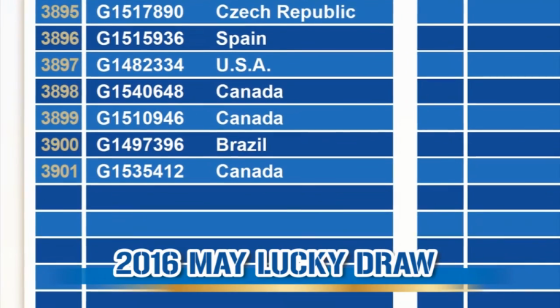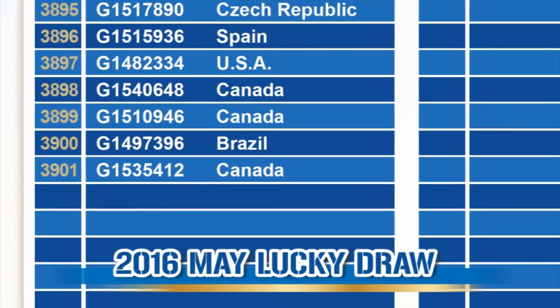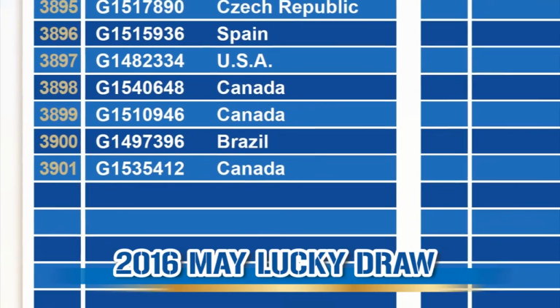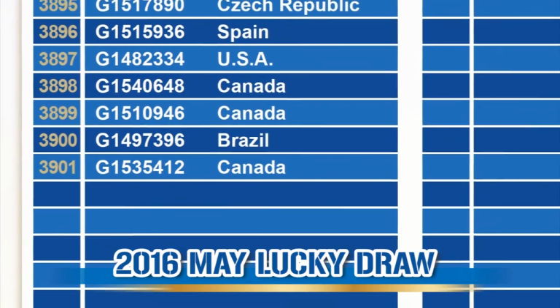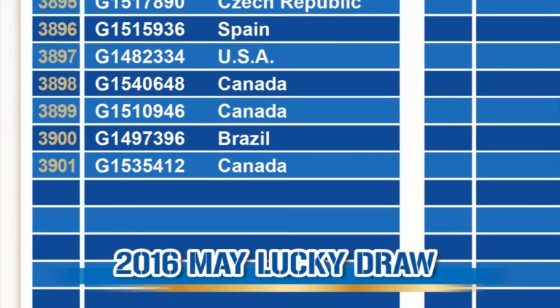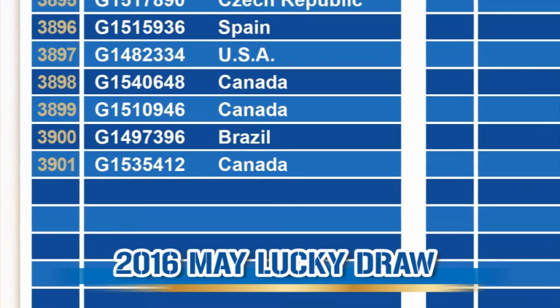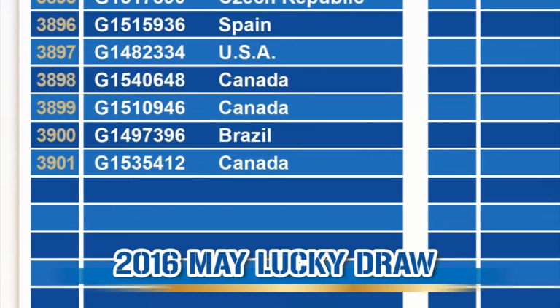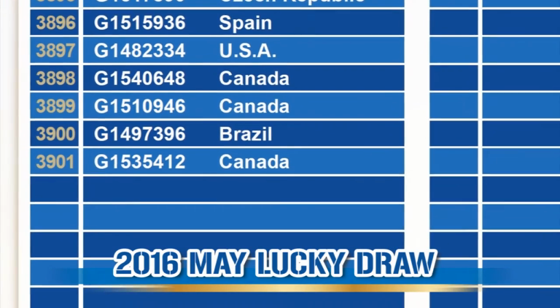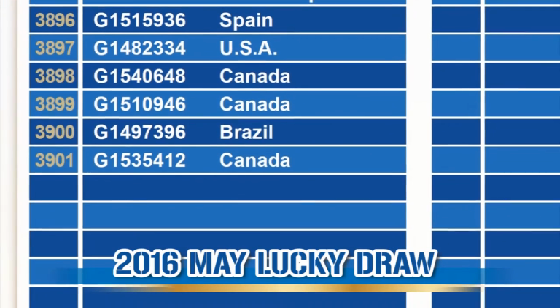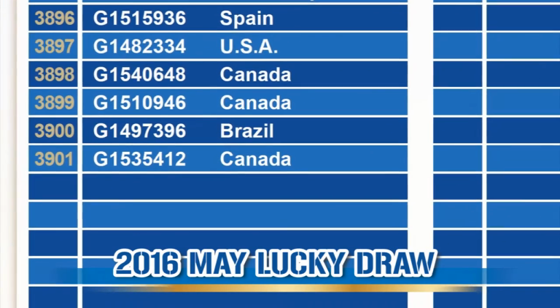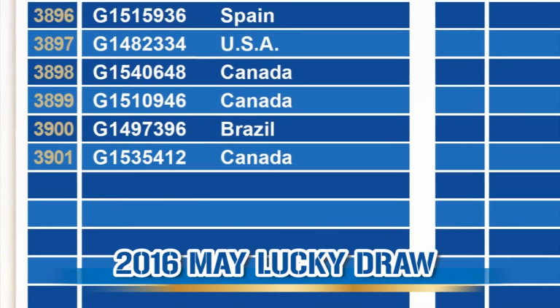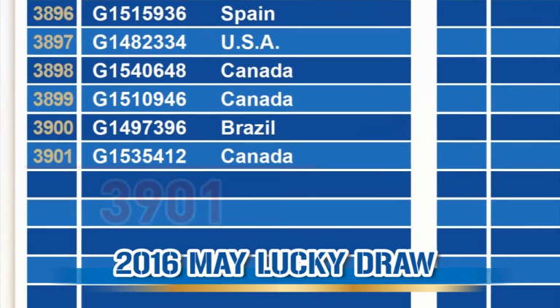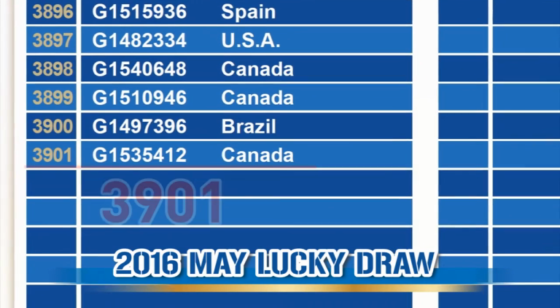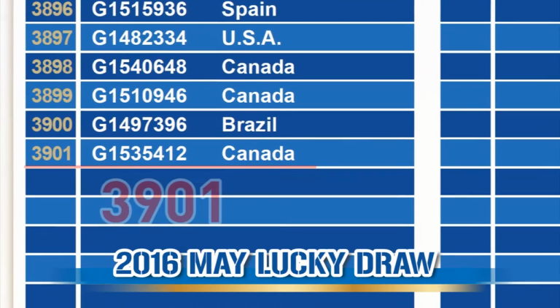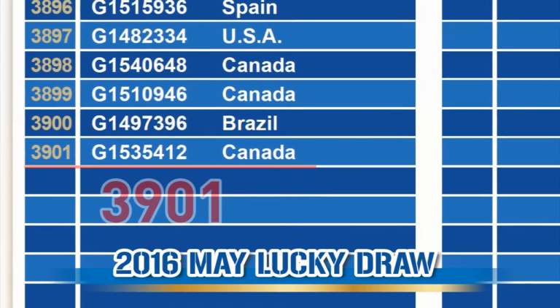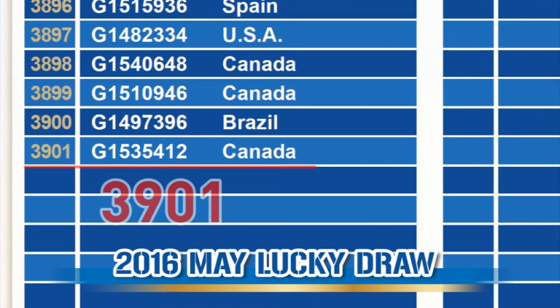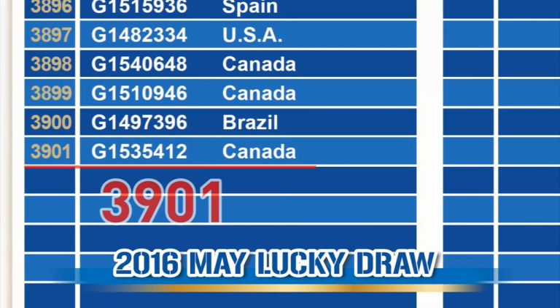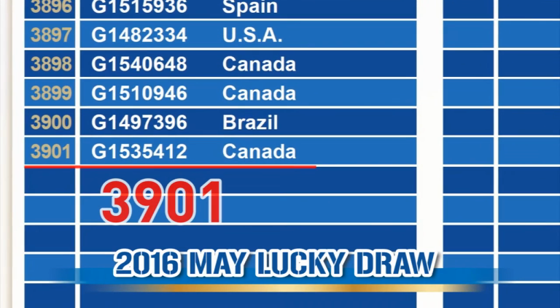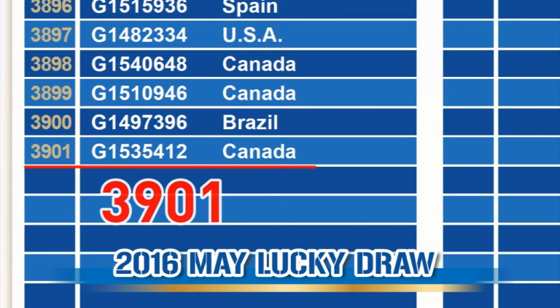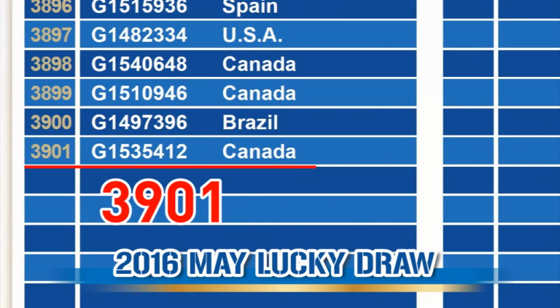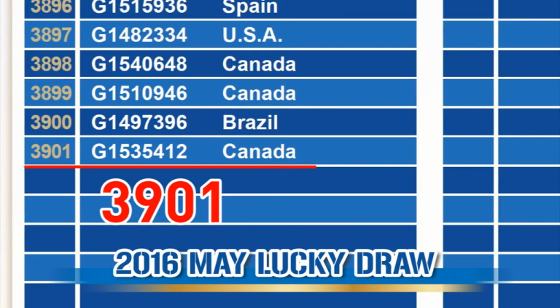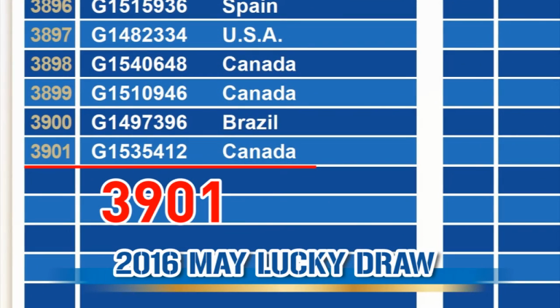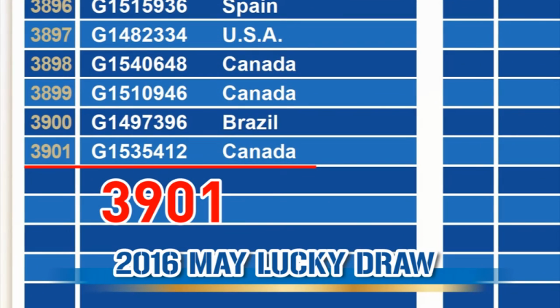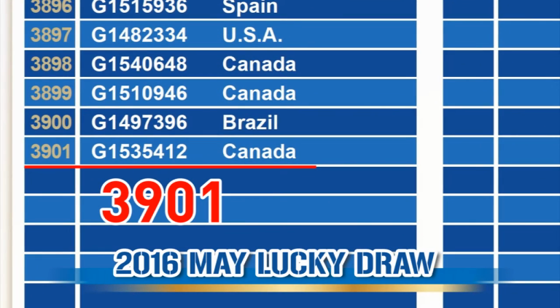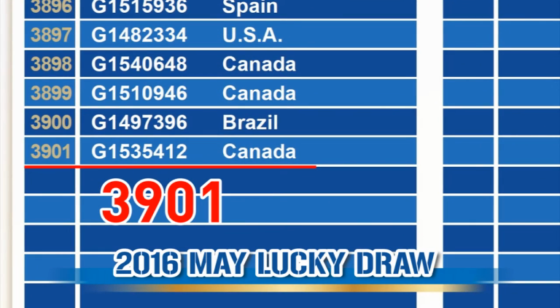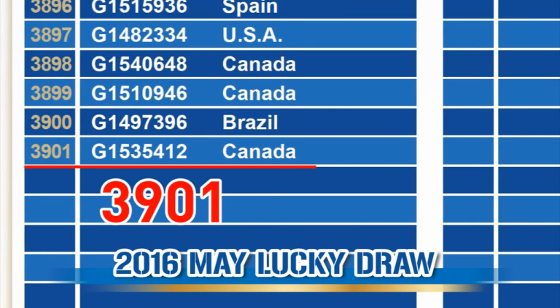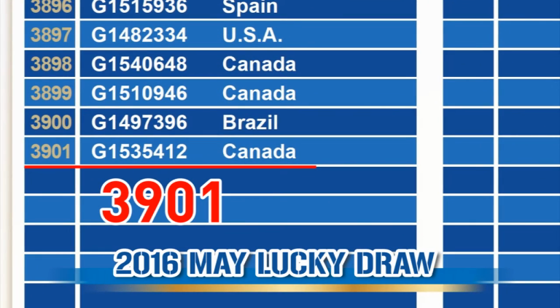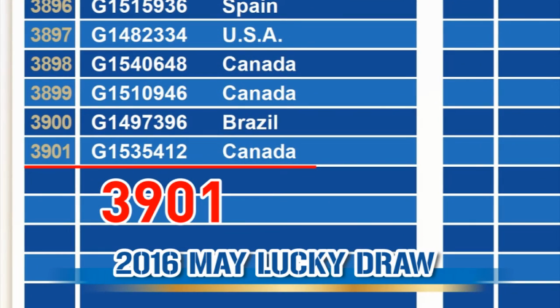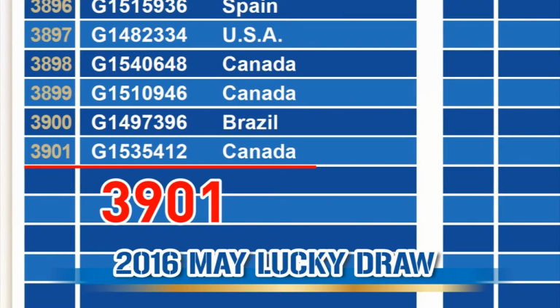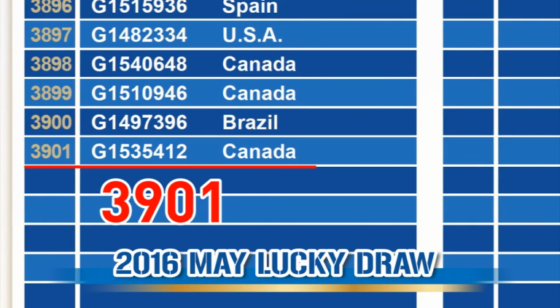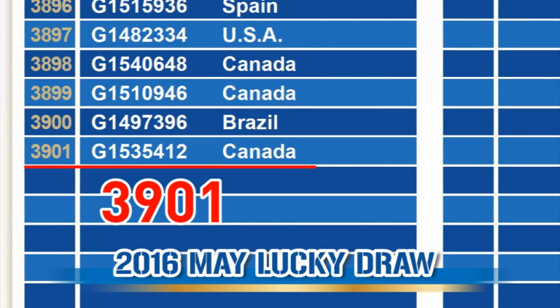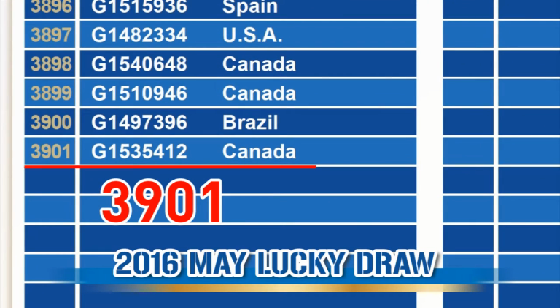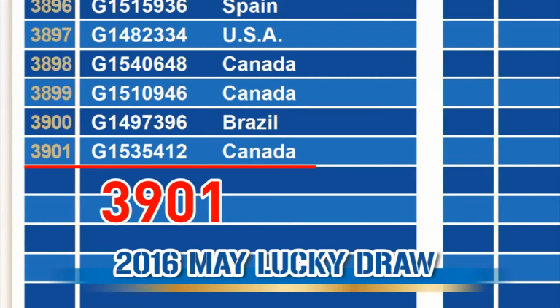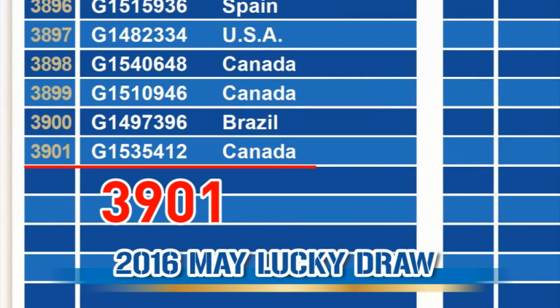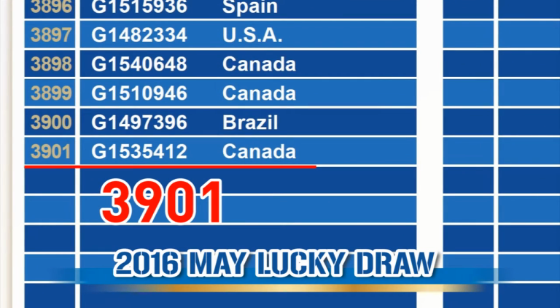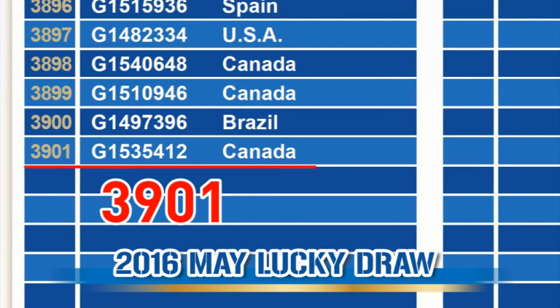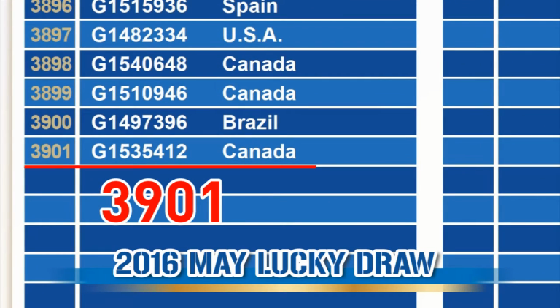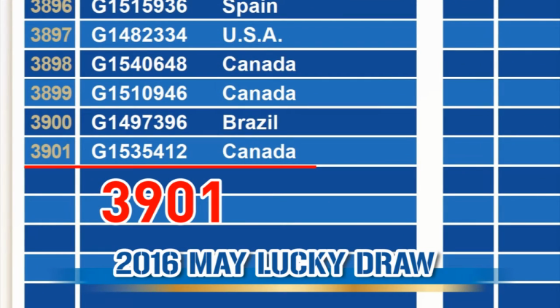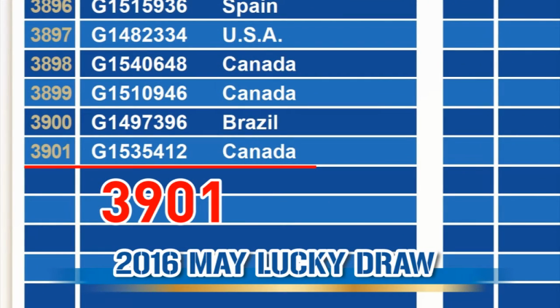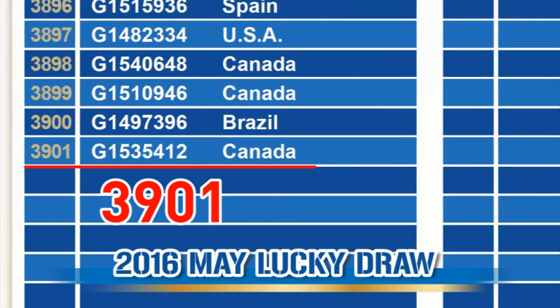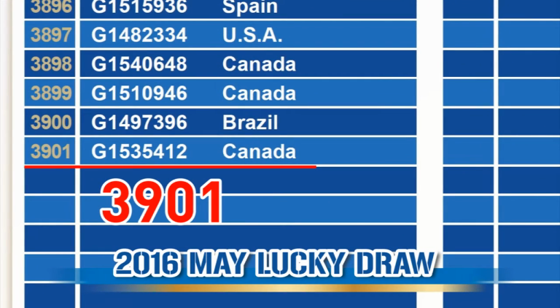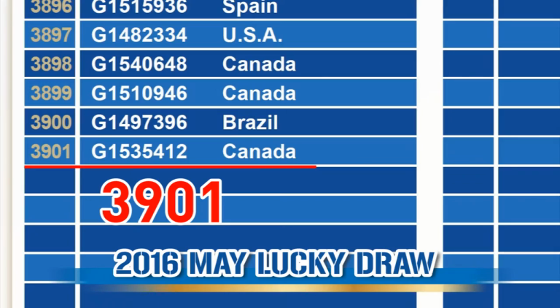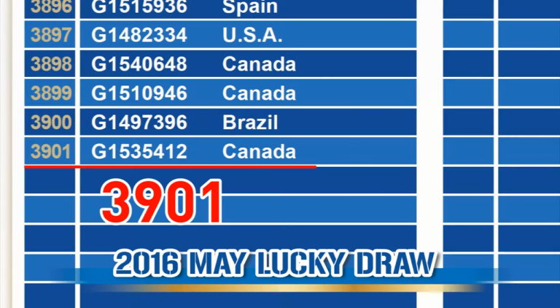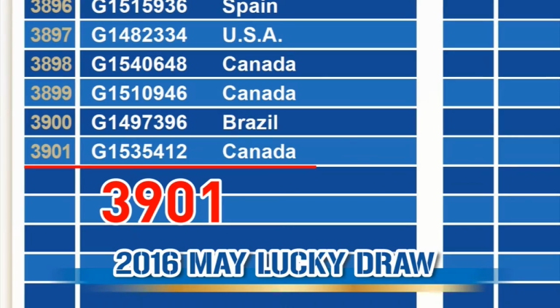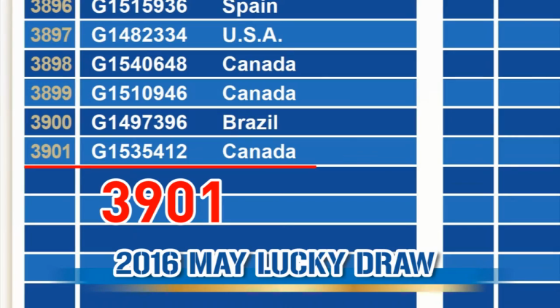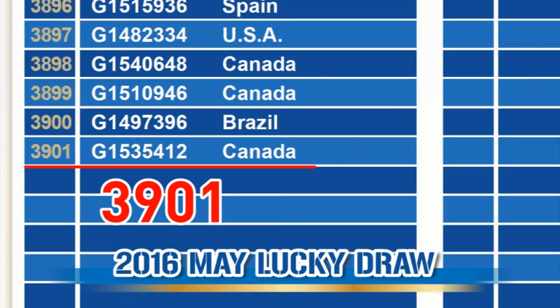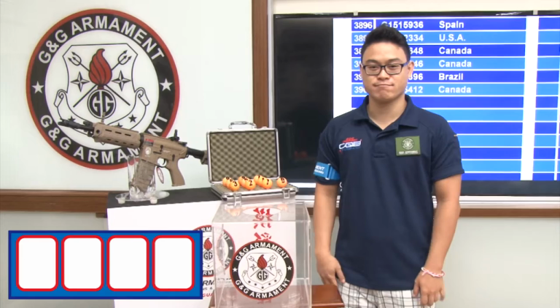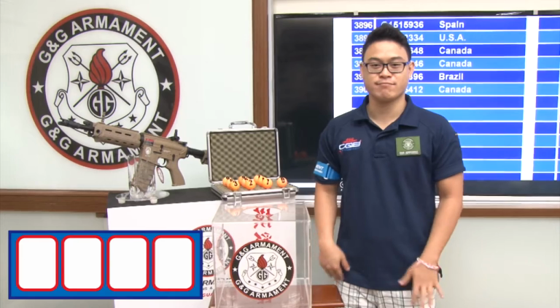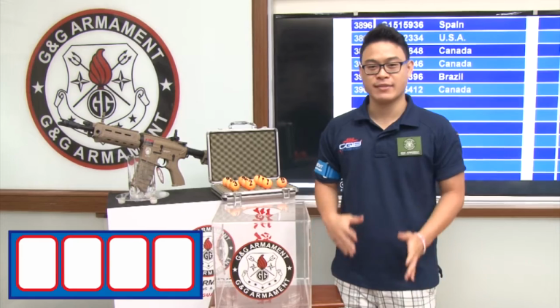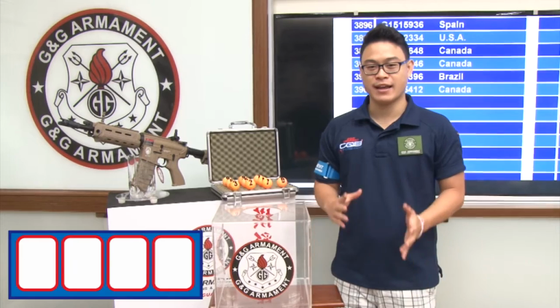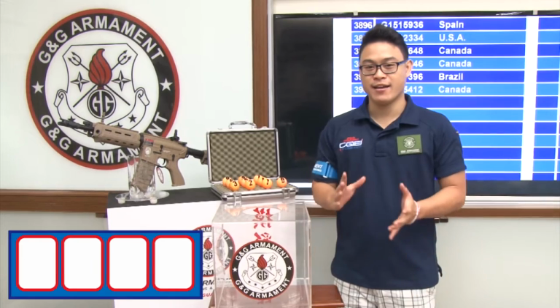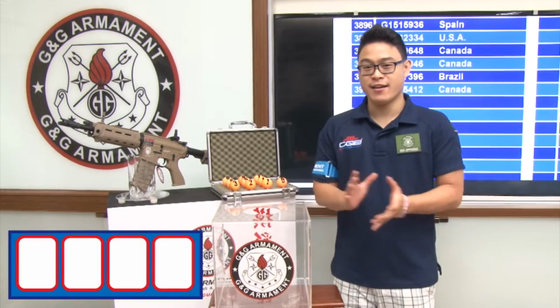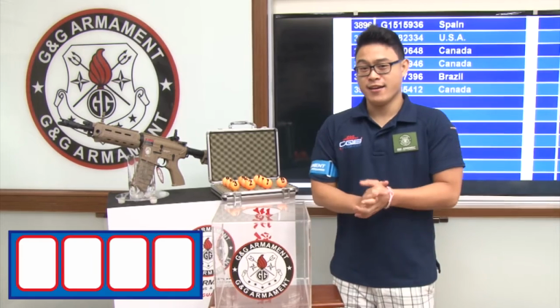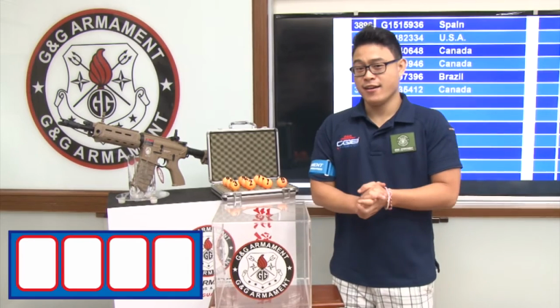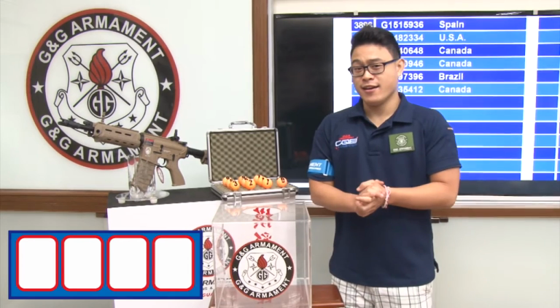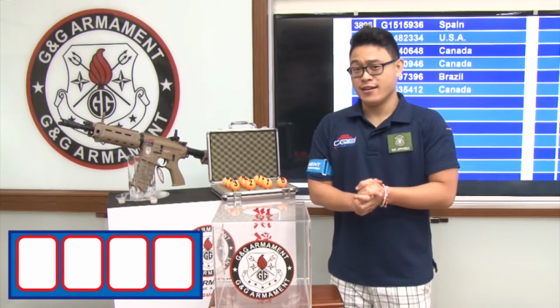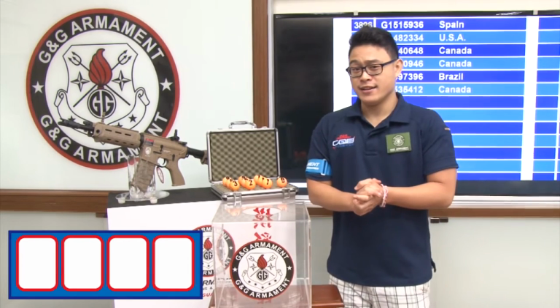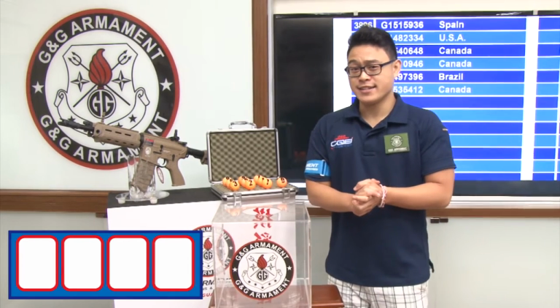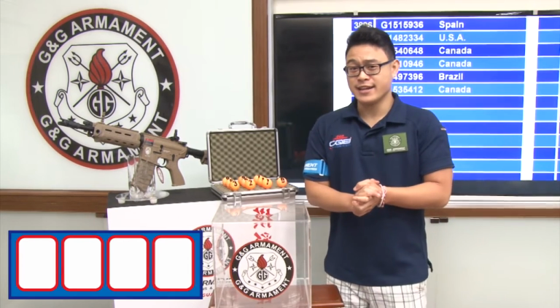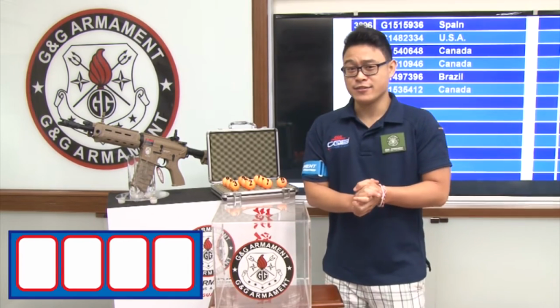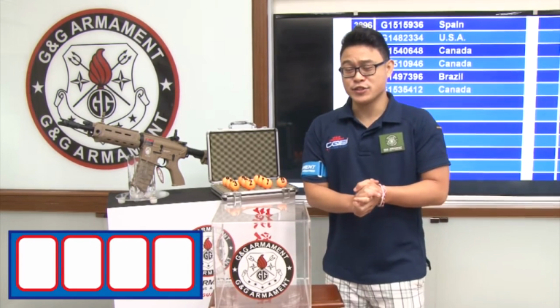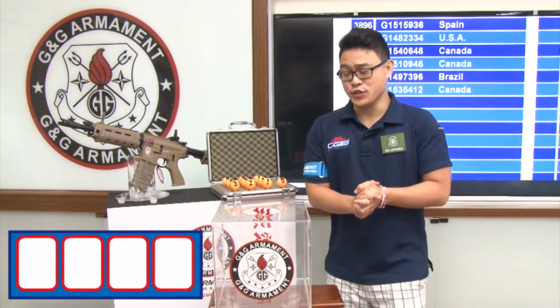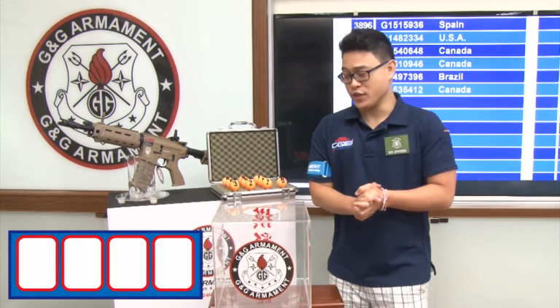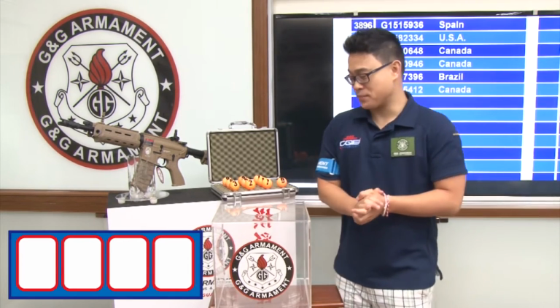This month, we have 3,901 contestants. Let's get on to it.